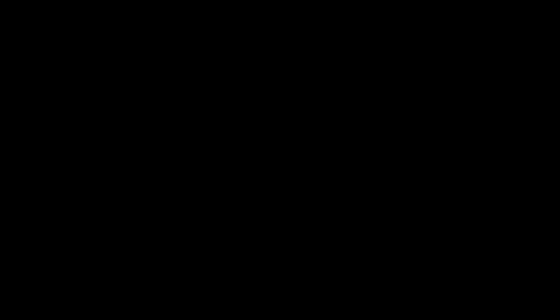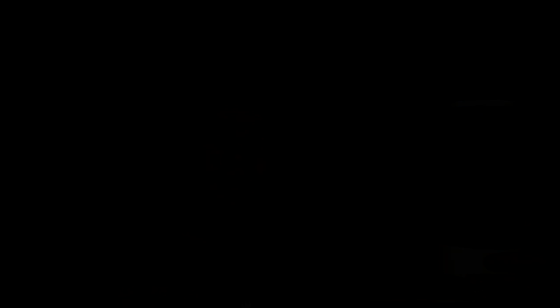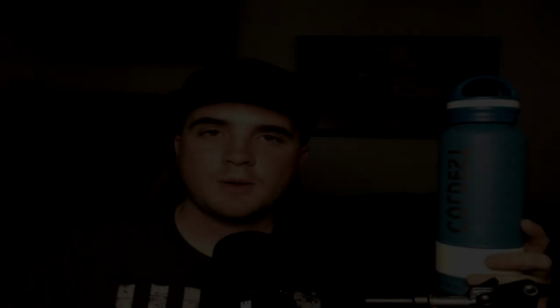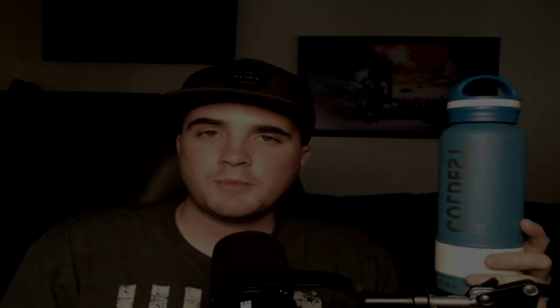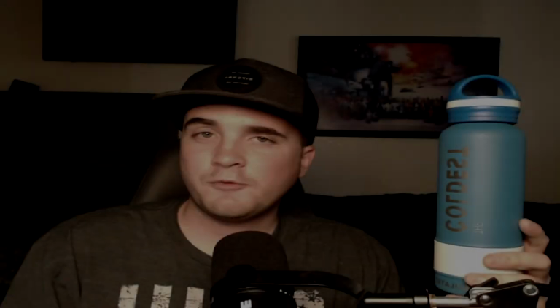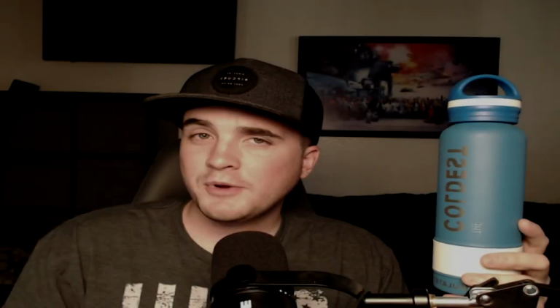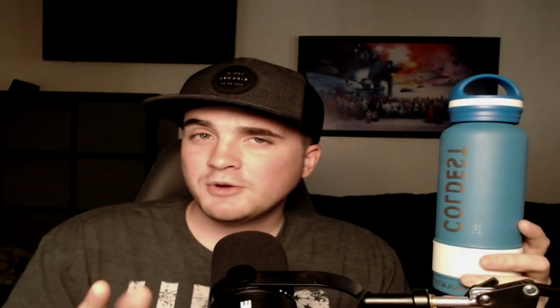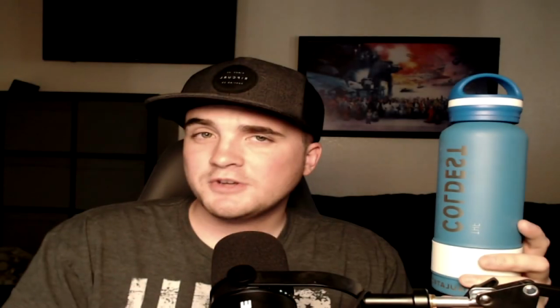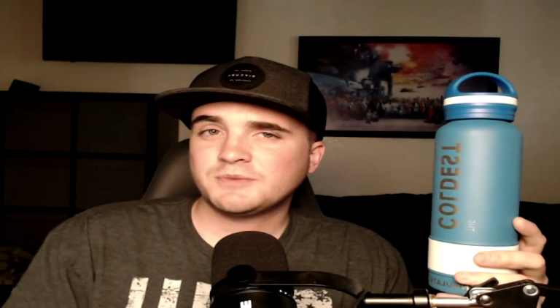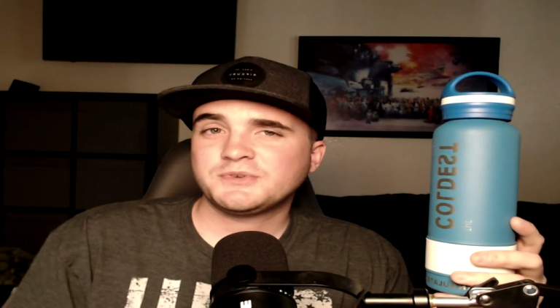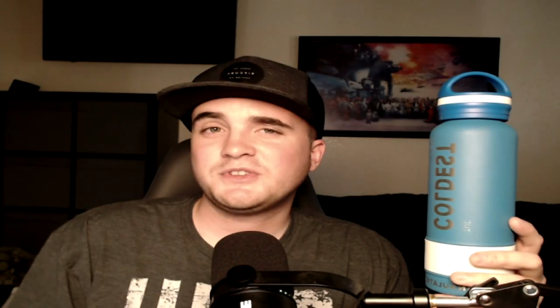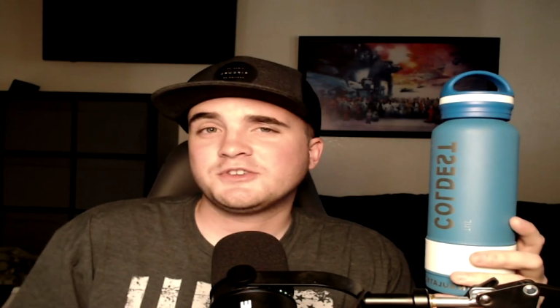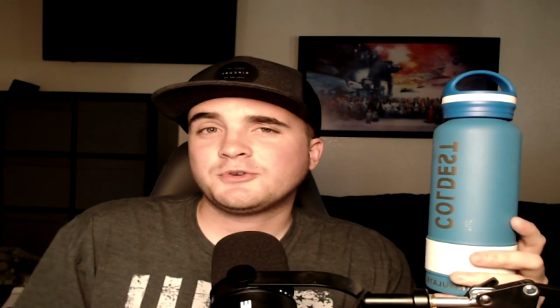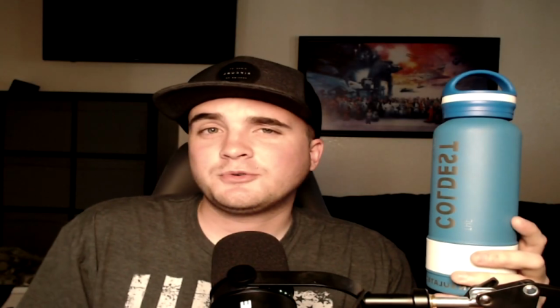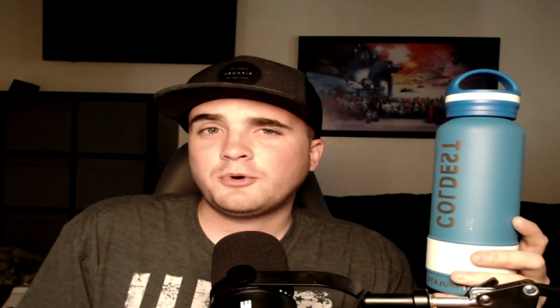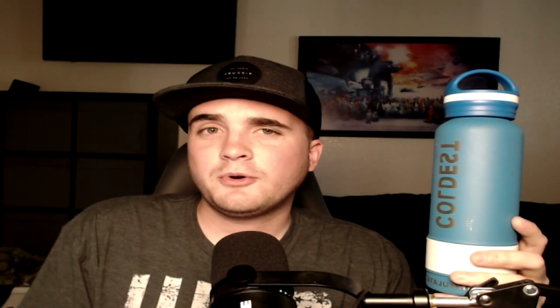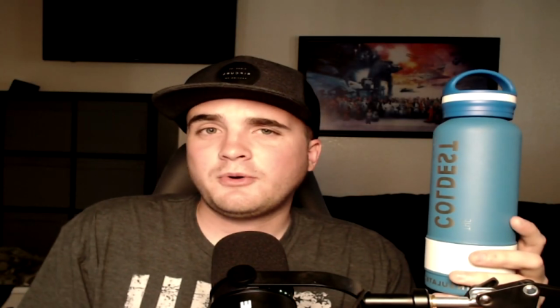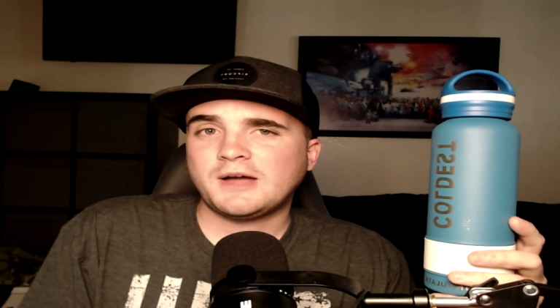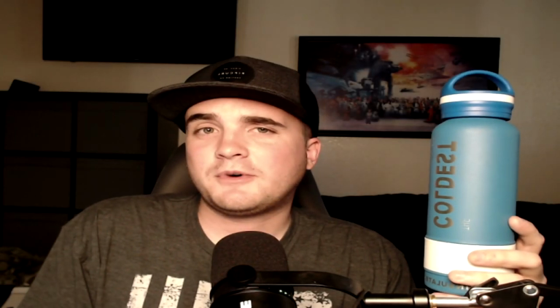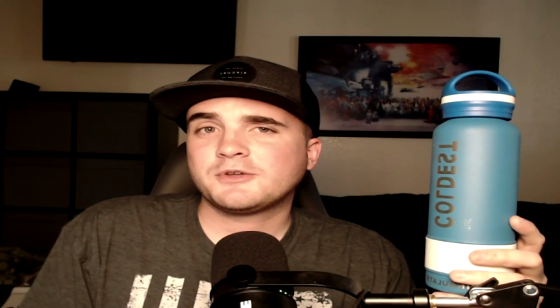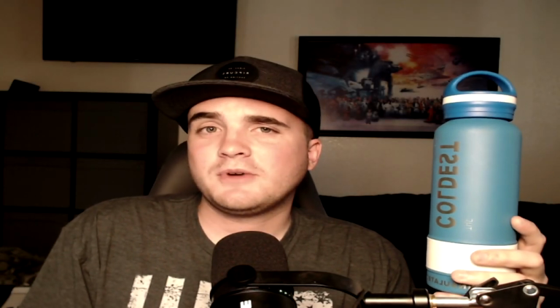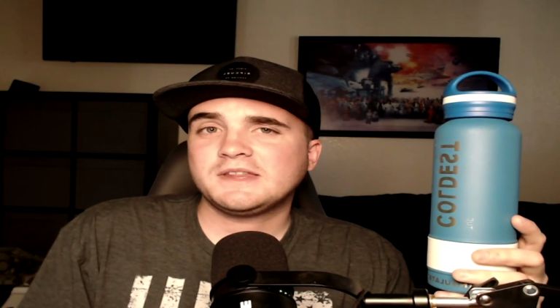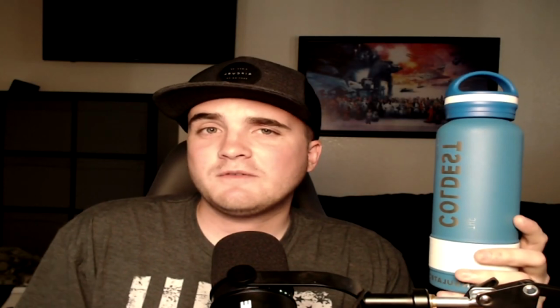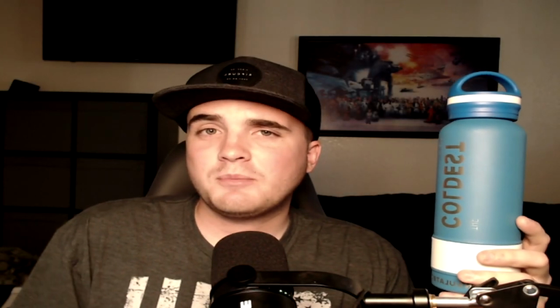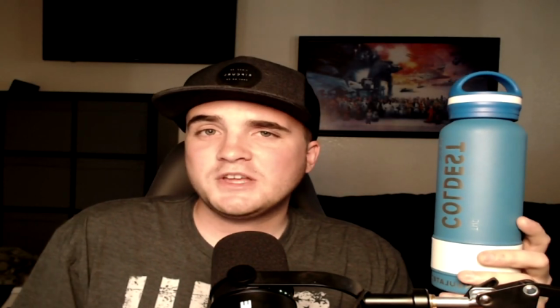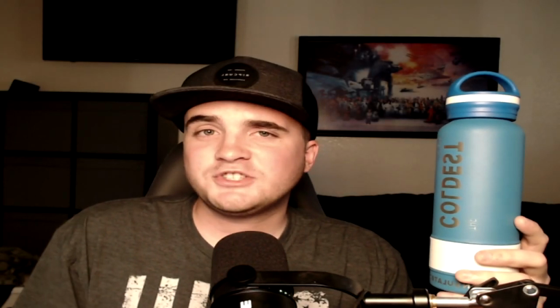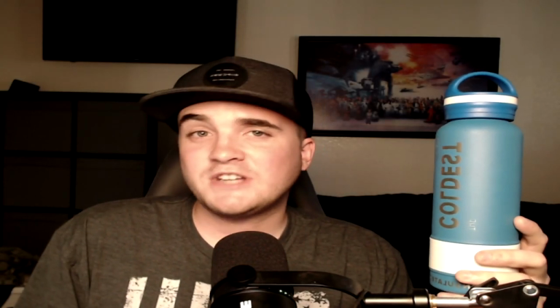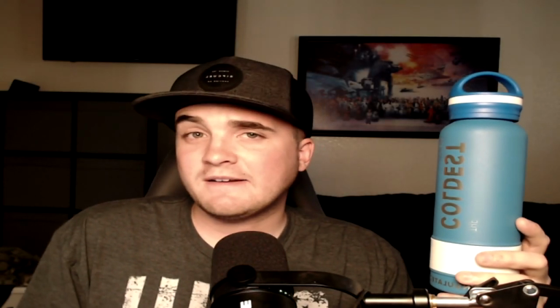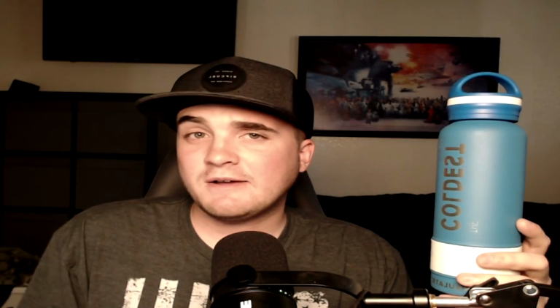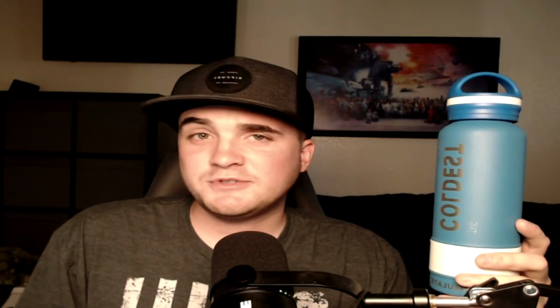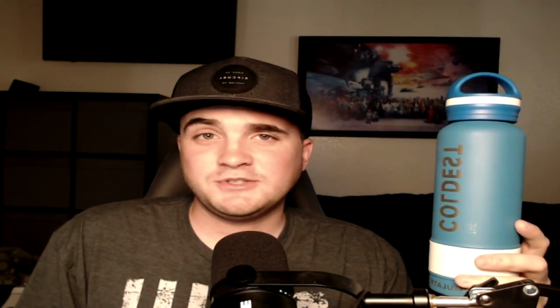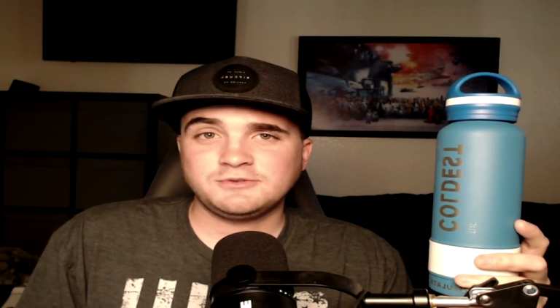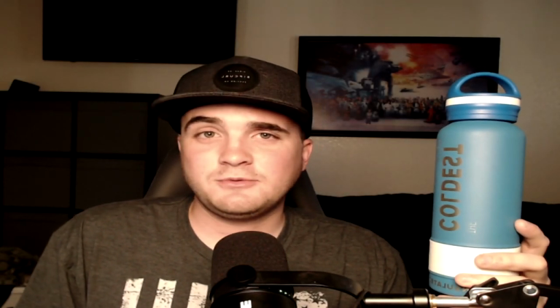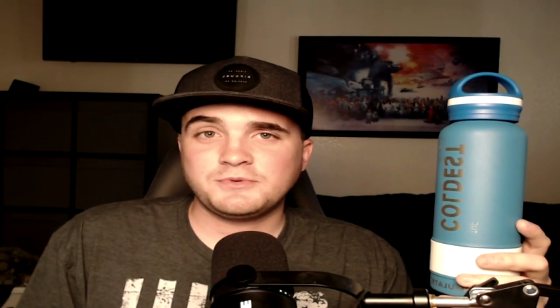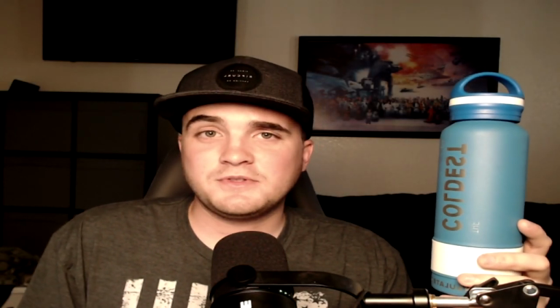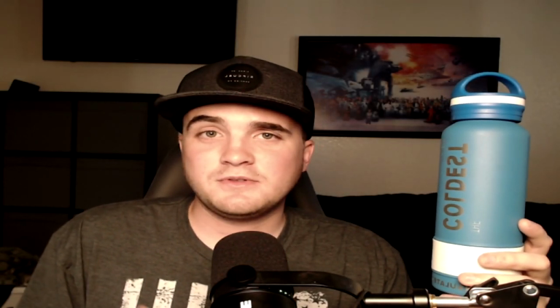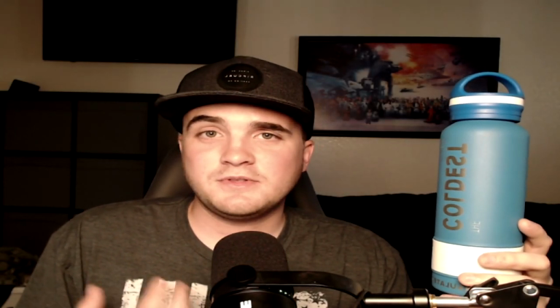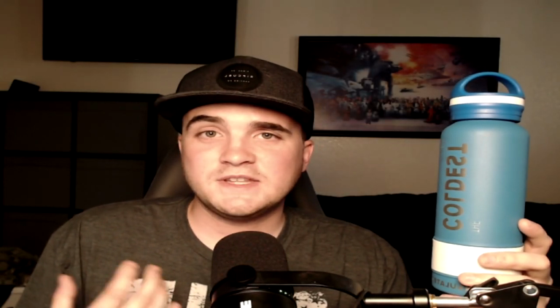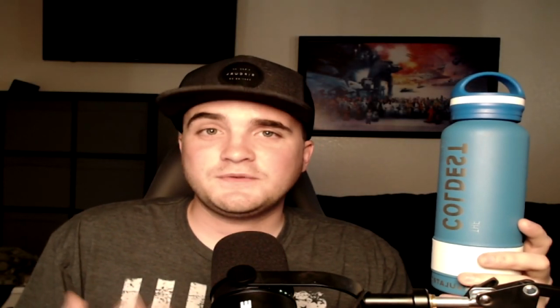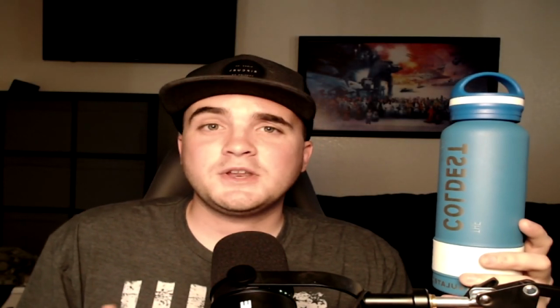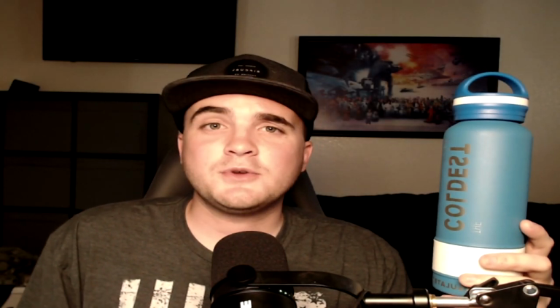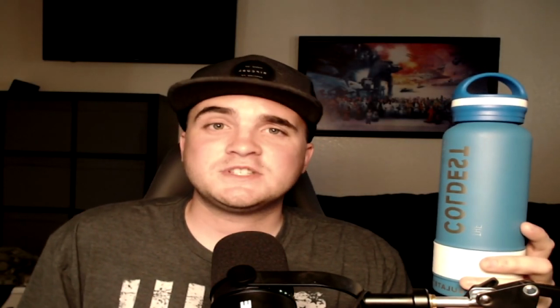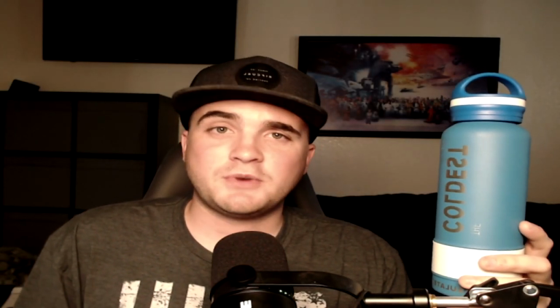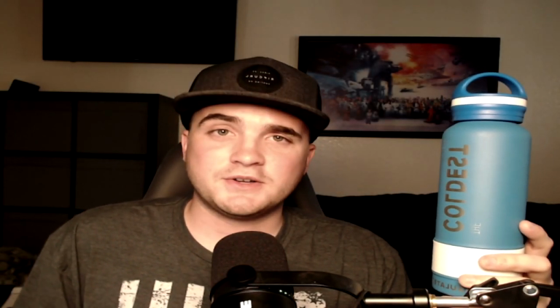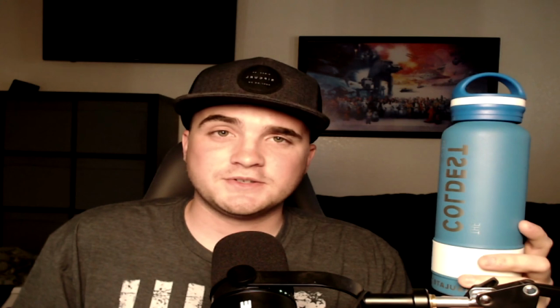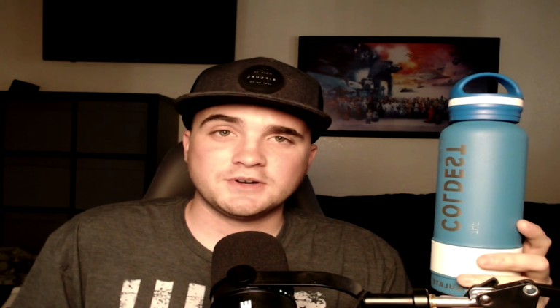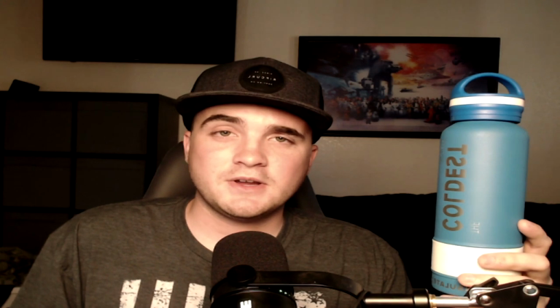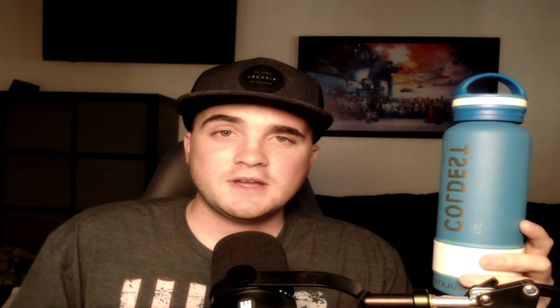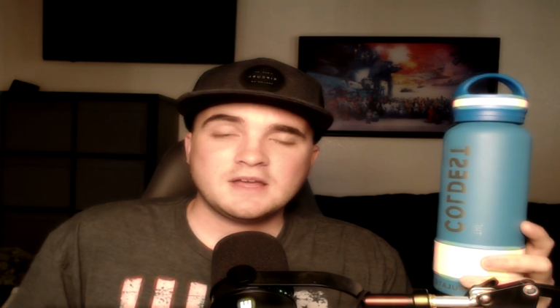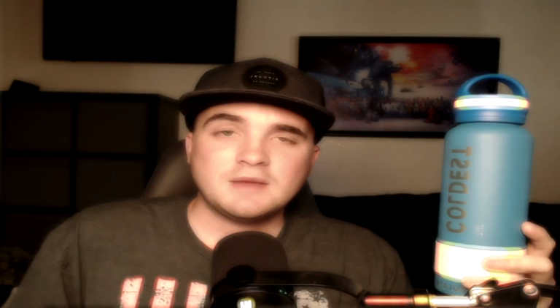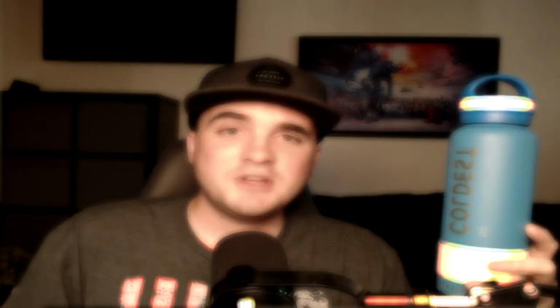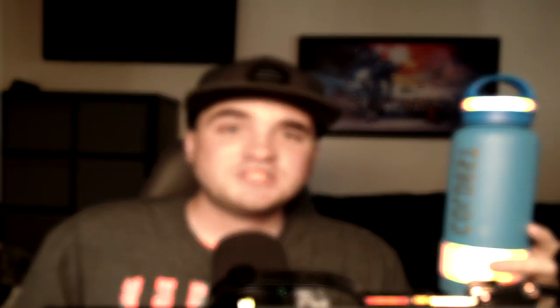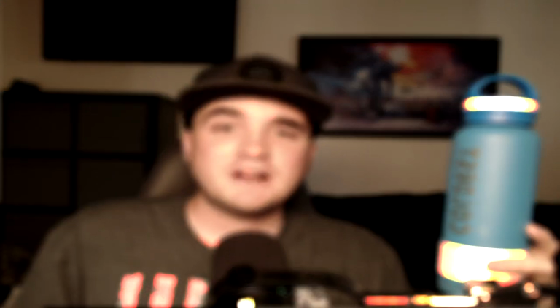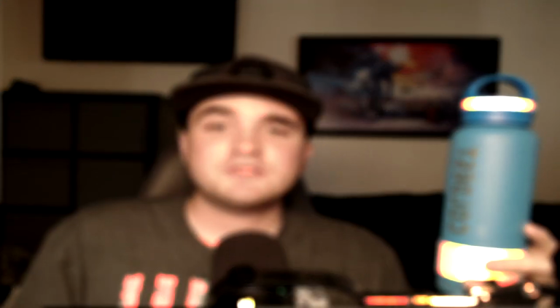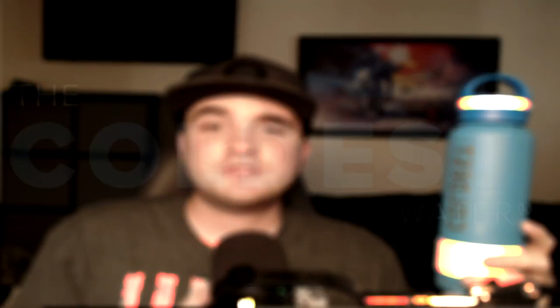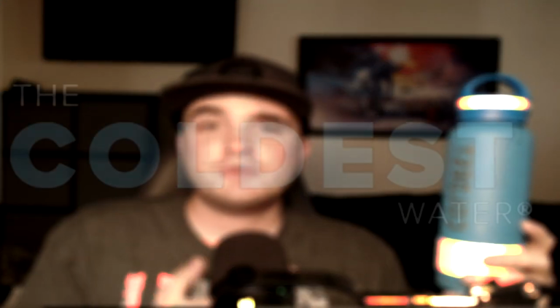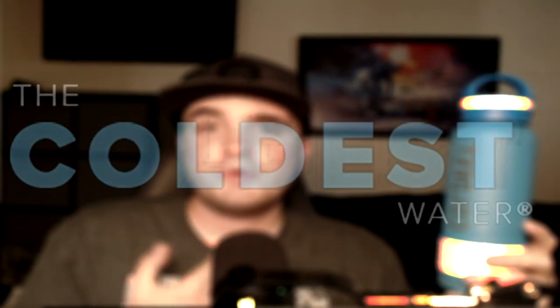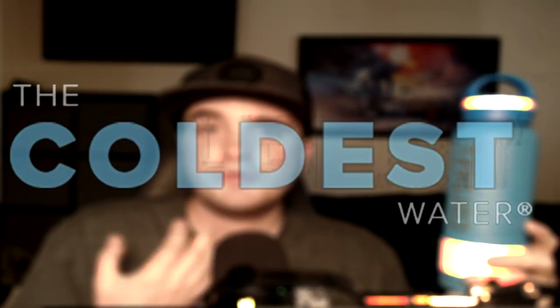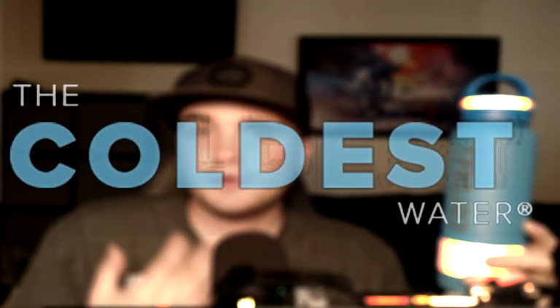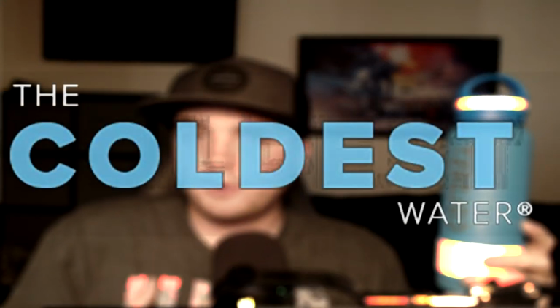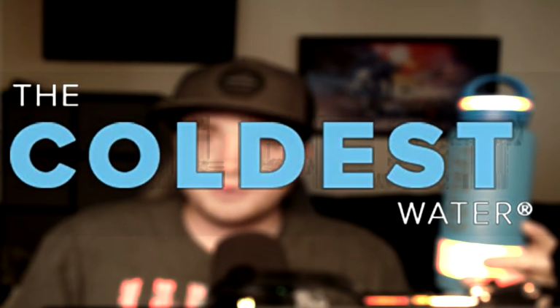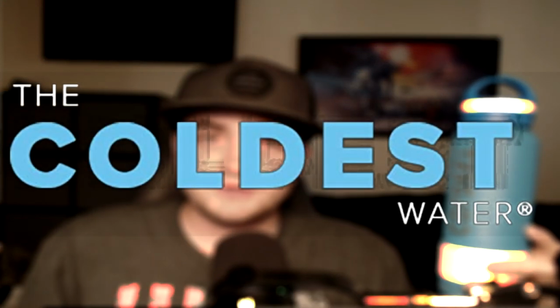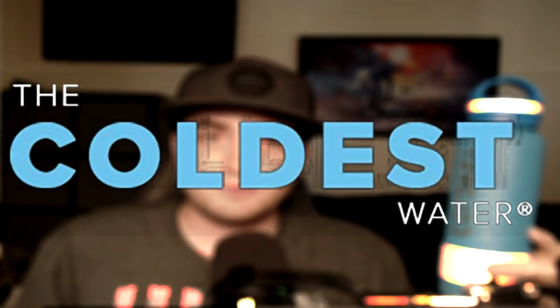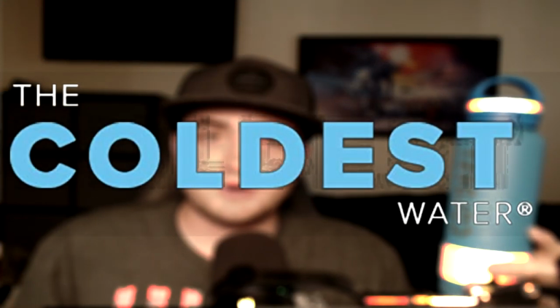Before we go ahead and jump into the tutorial, I want to give a big shout out to this video's sponsor. Big shout out to The Coldest Water.